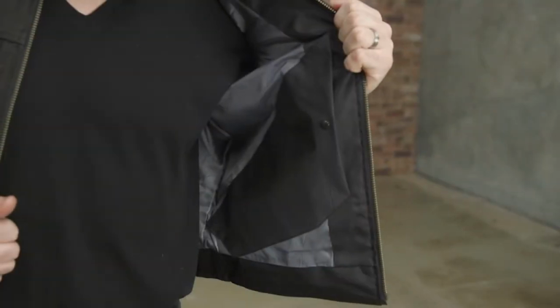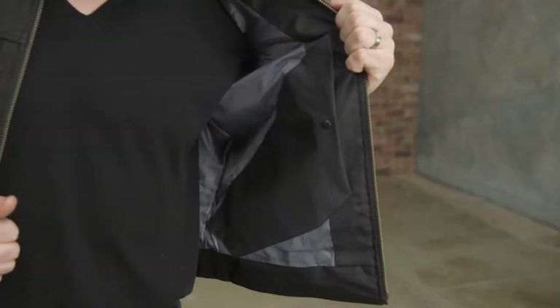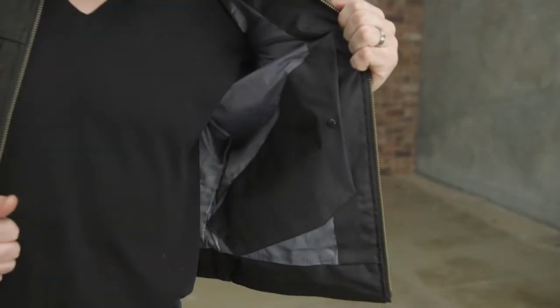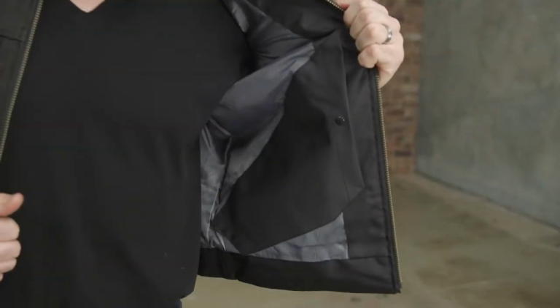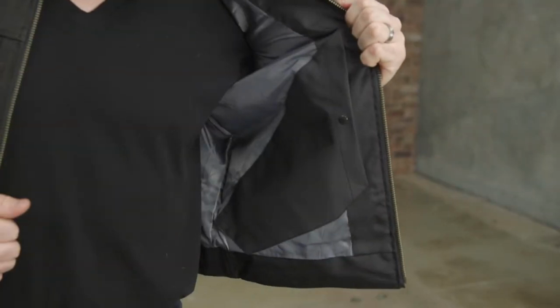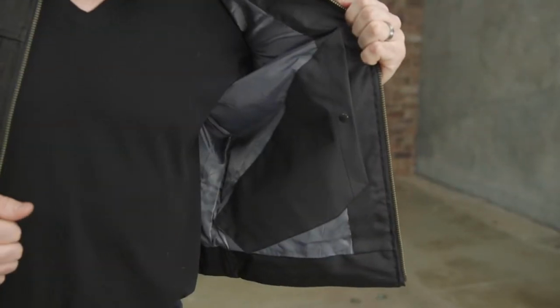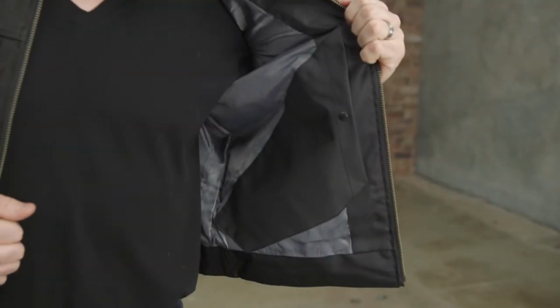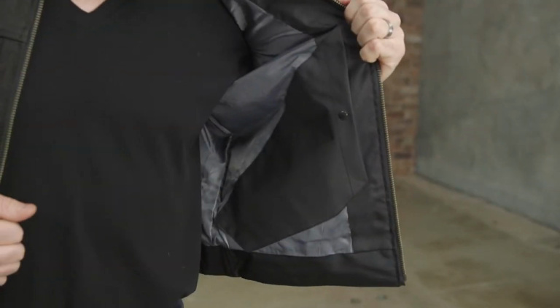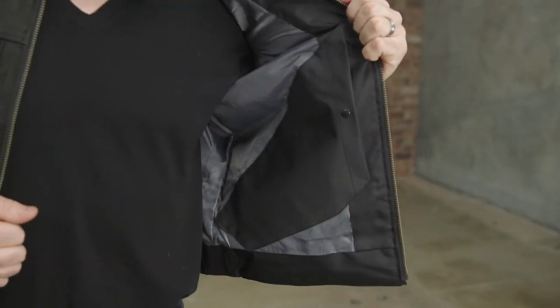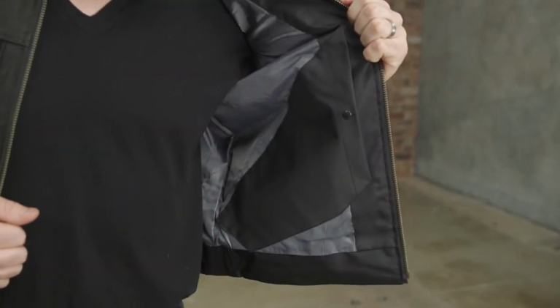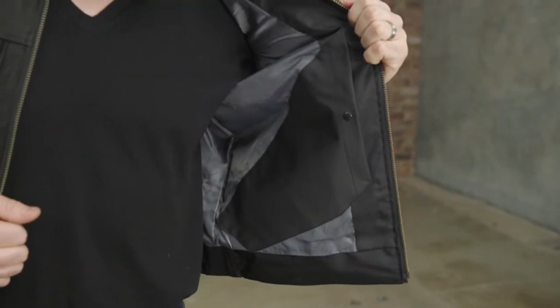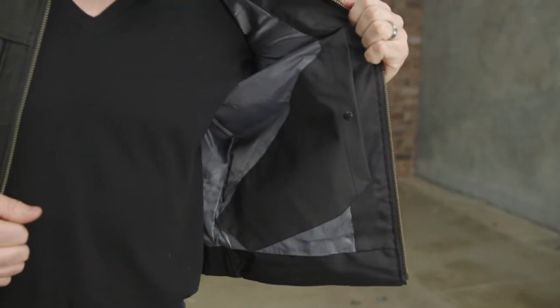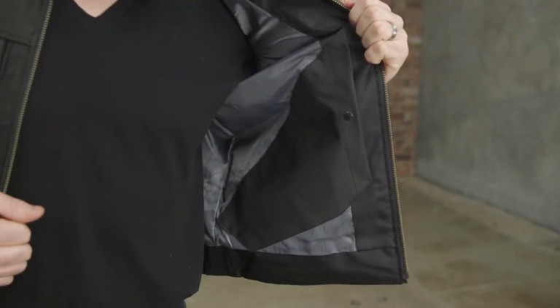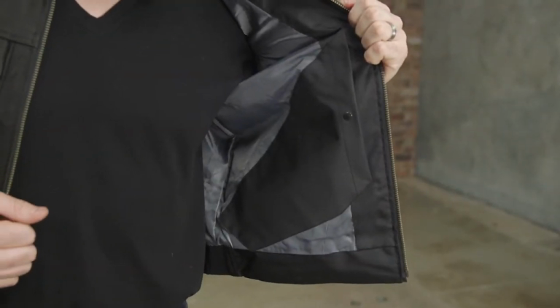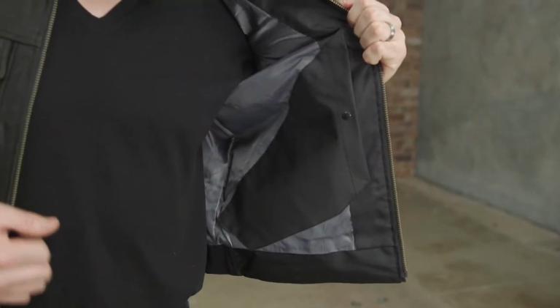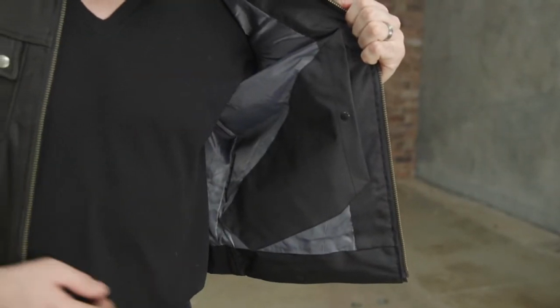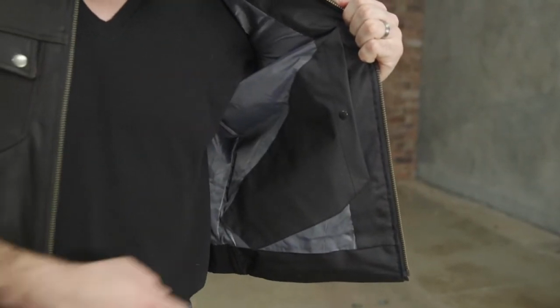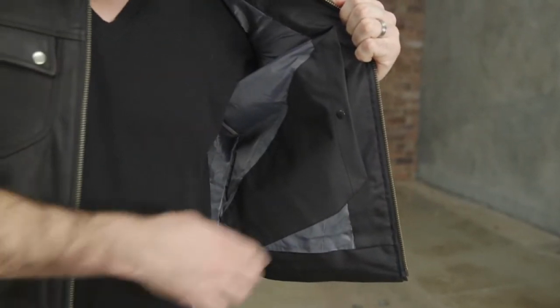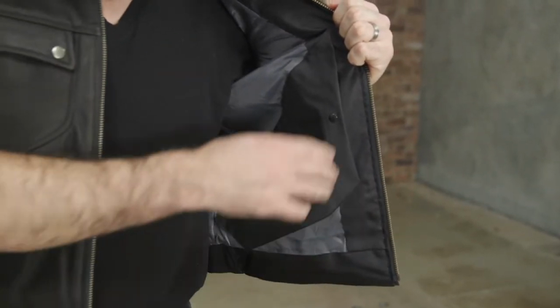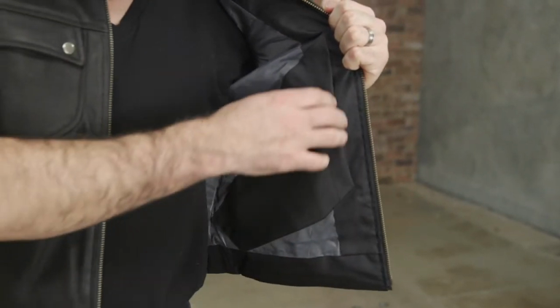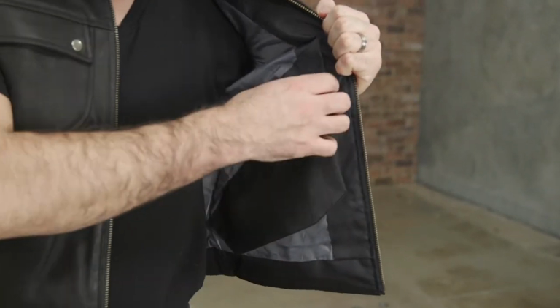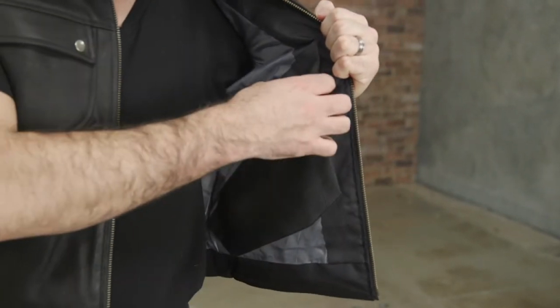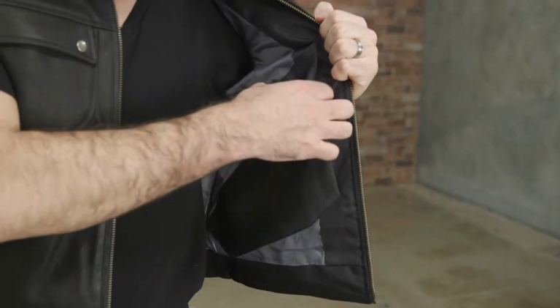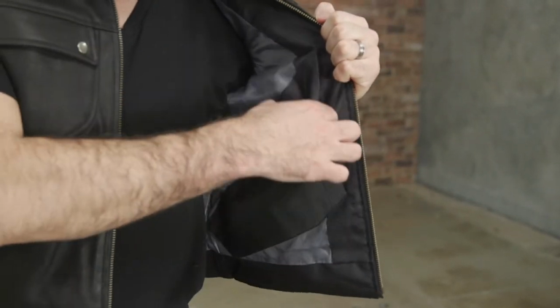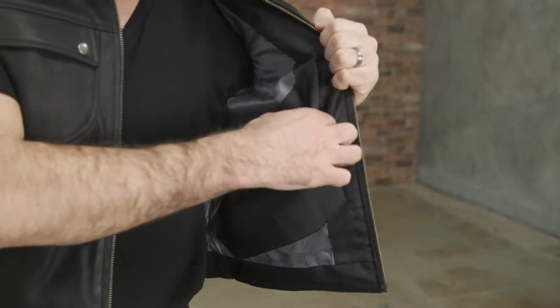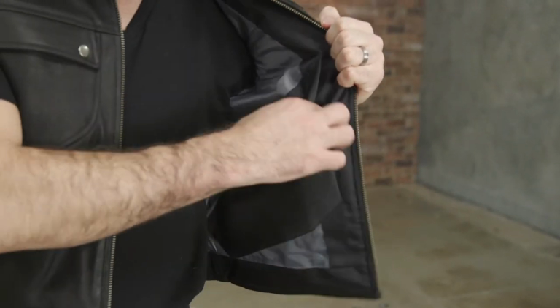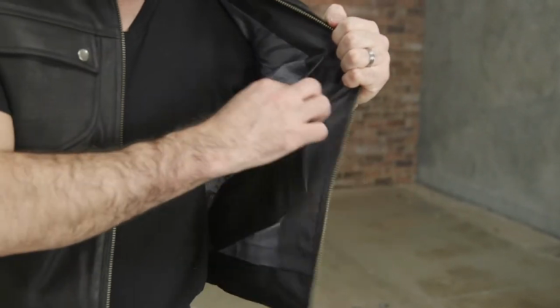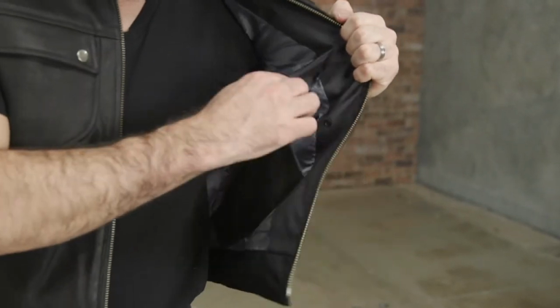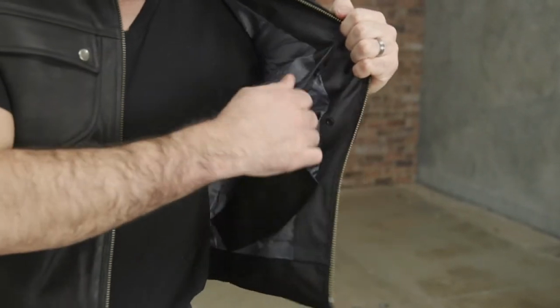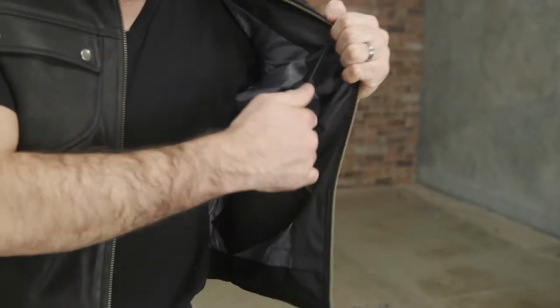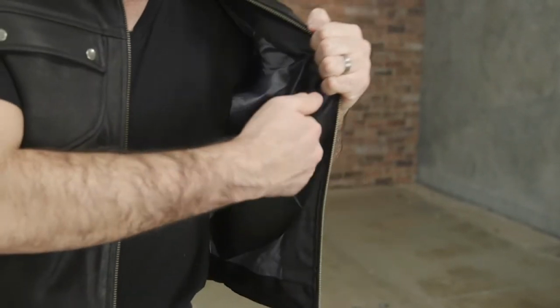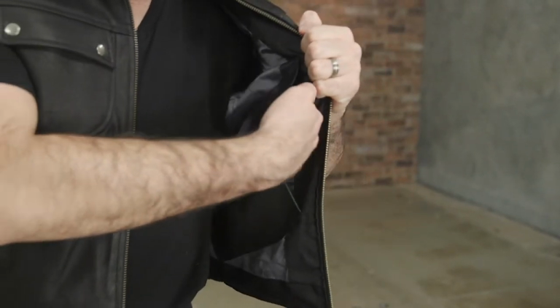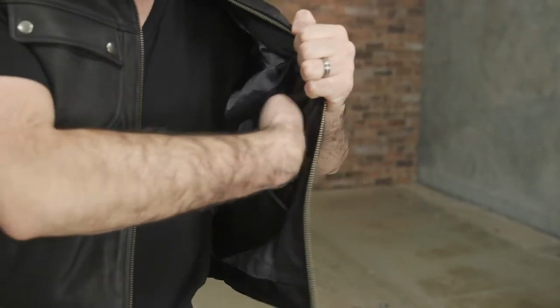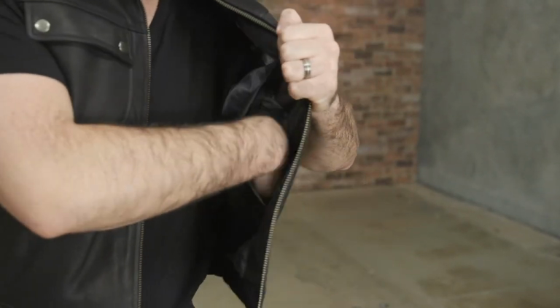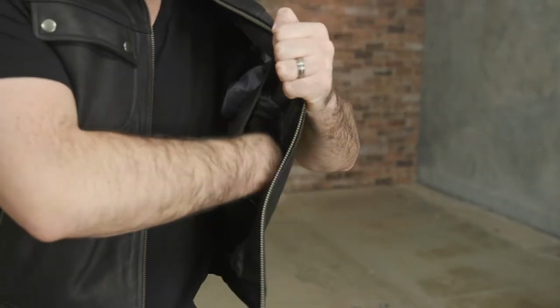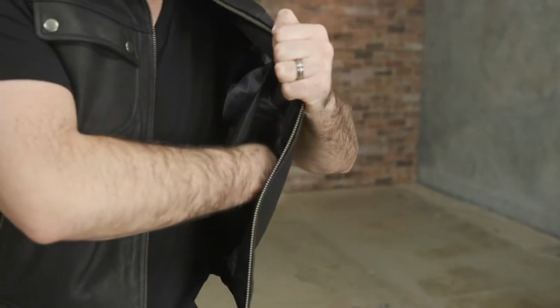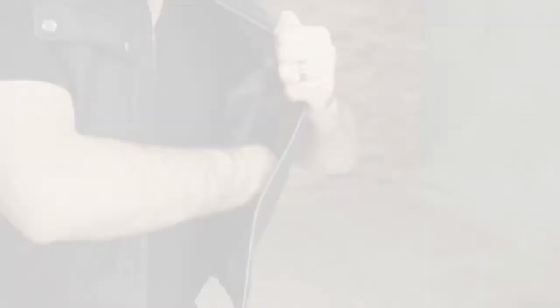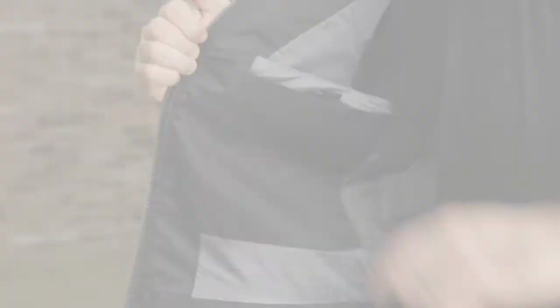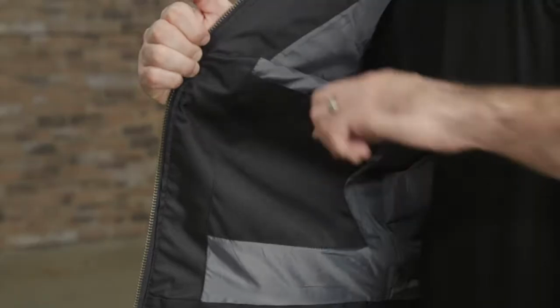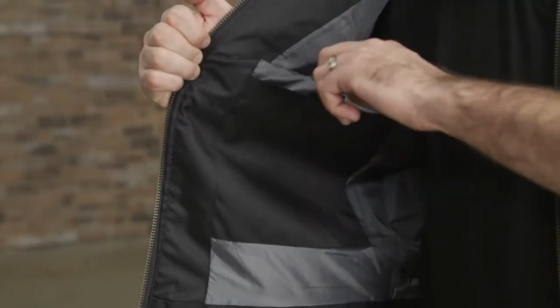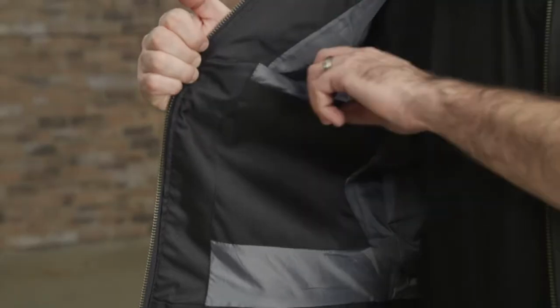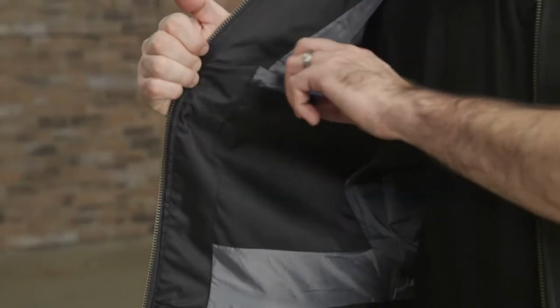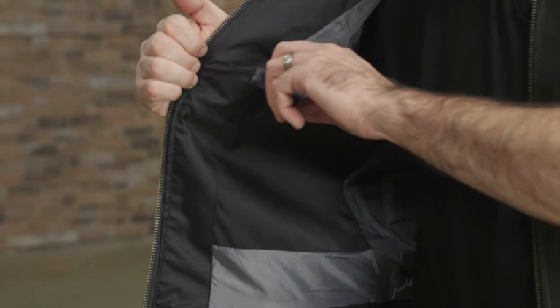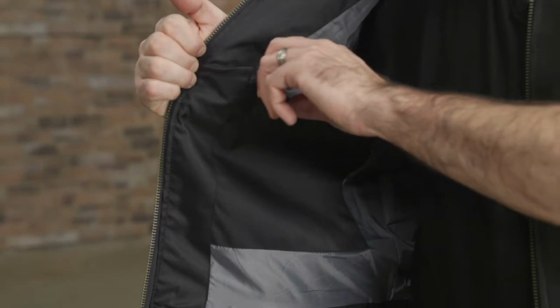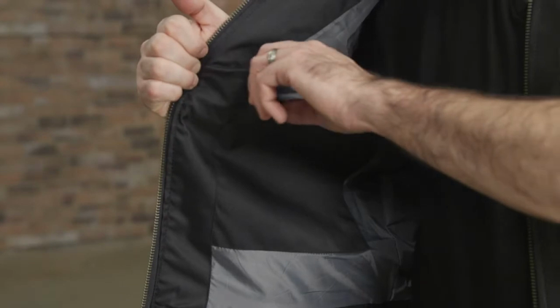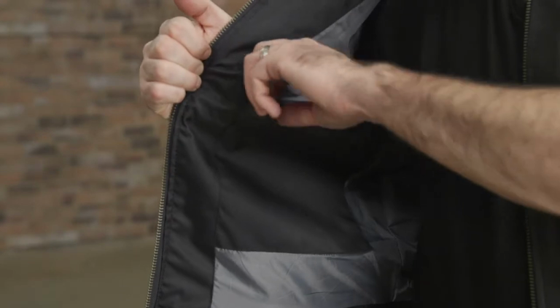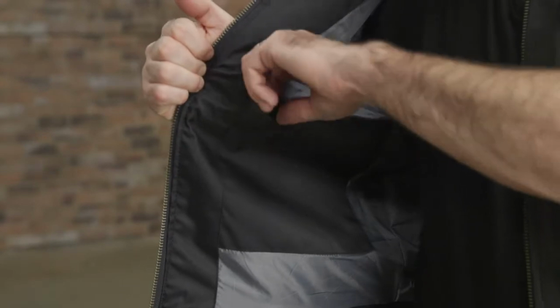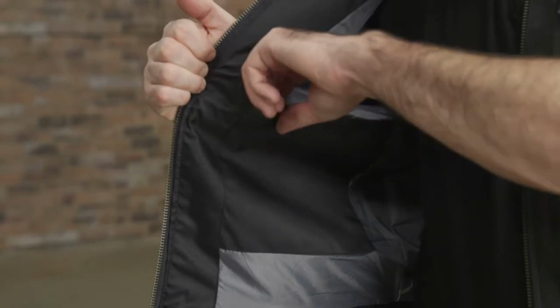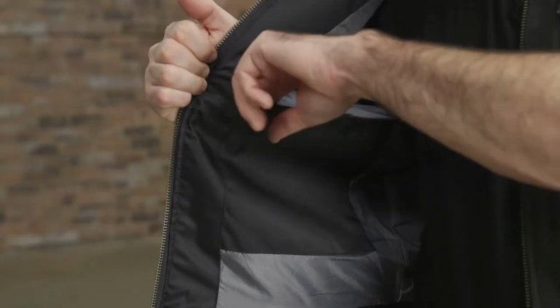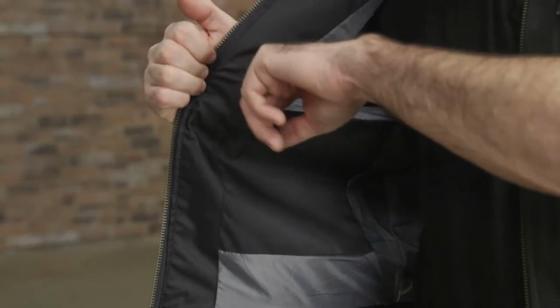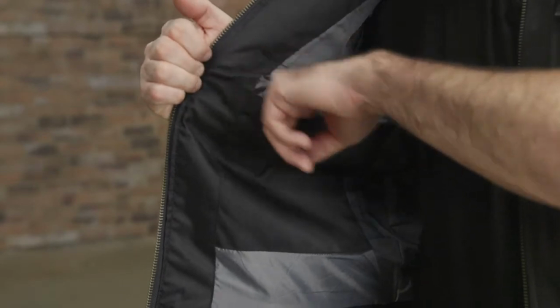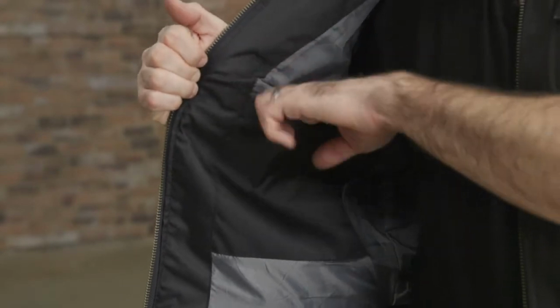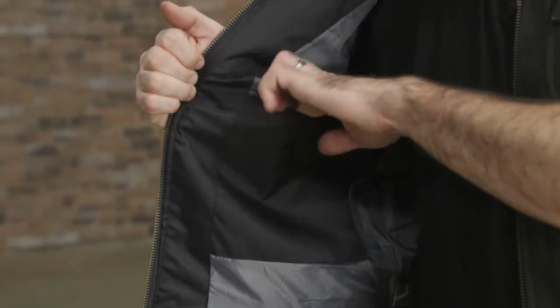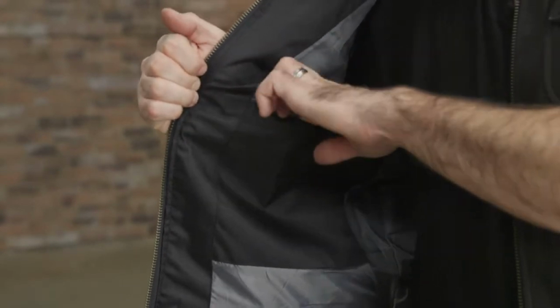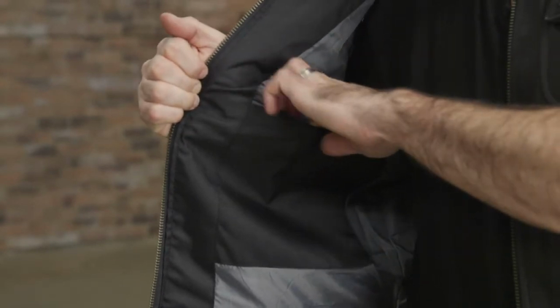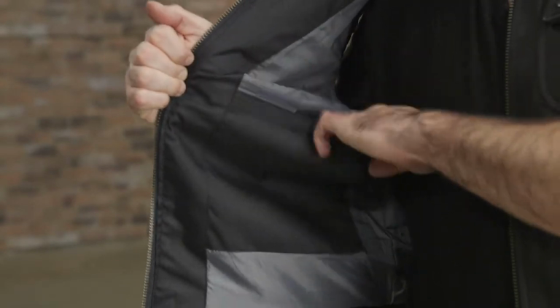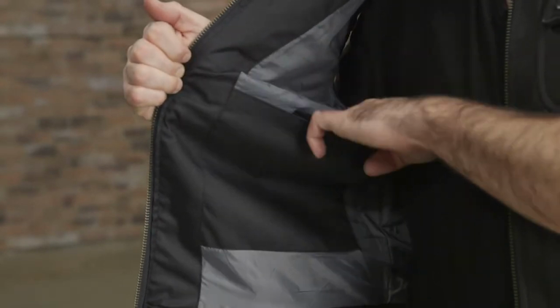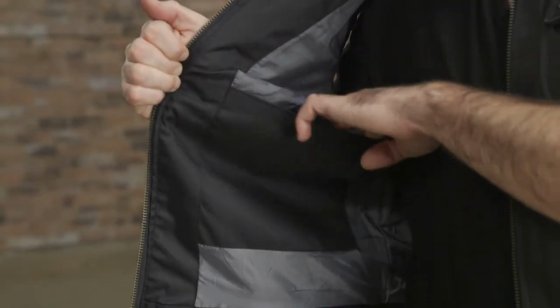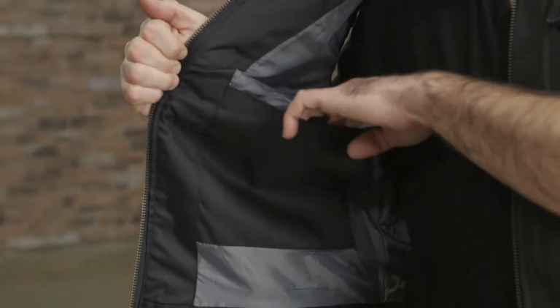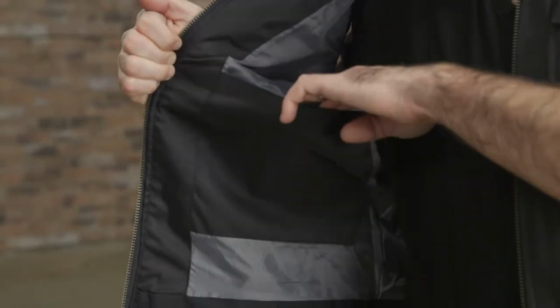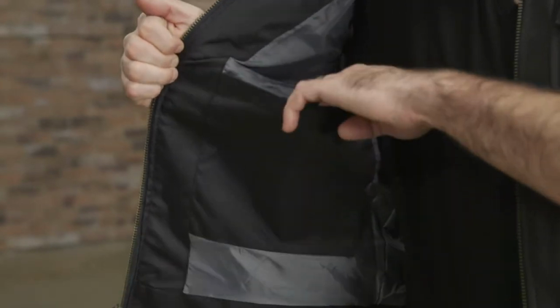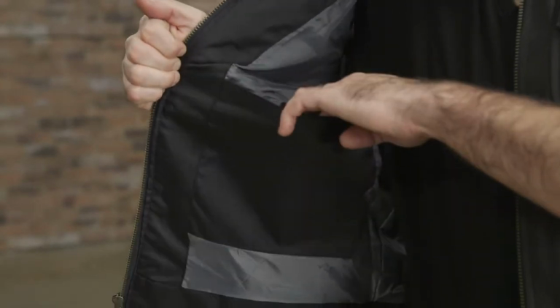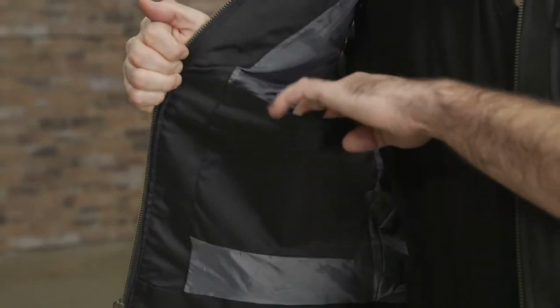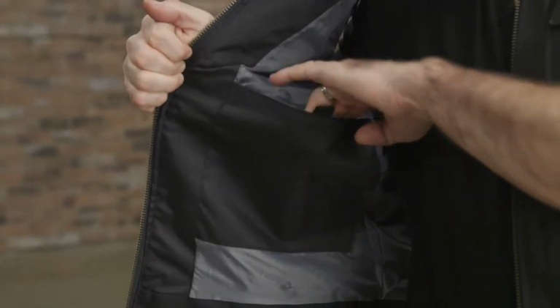Inside there's a concealed carry holster on the left and a standard pocket on the right. The liner inside is fixed in place.